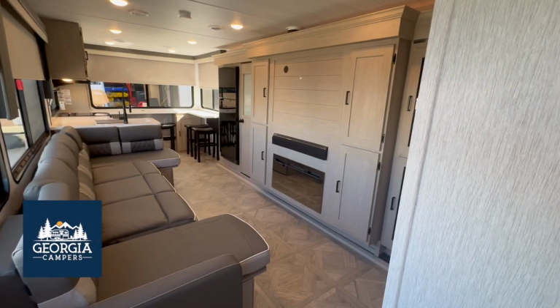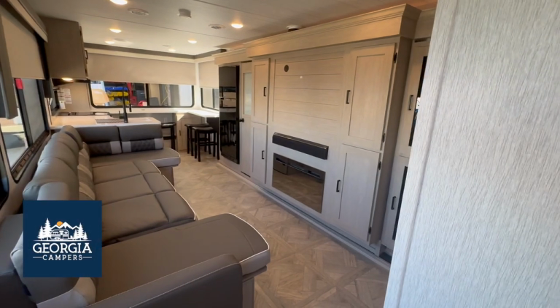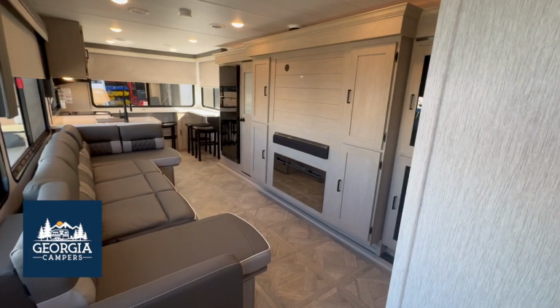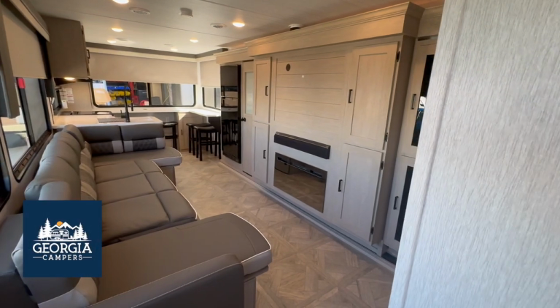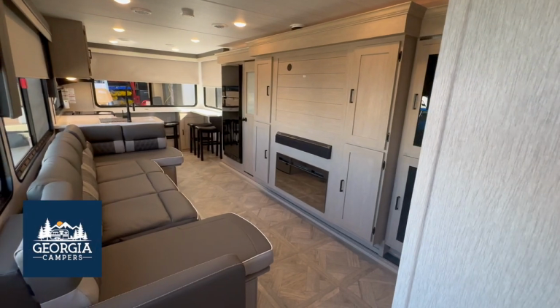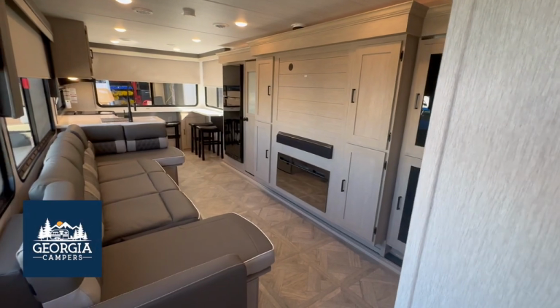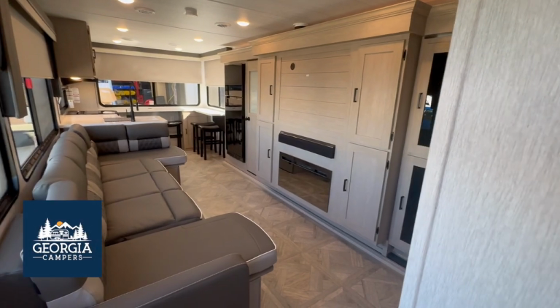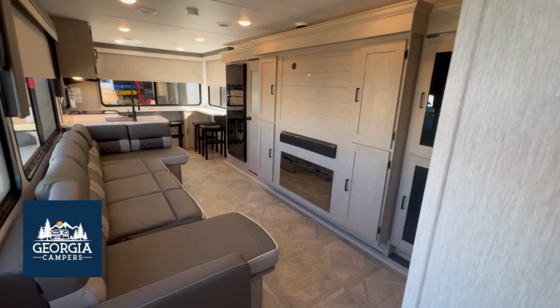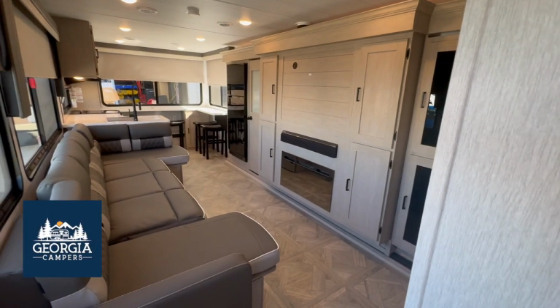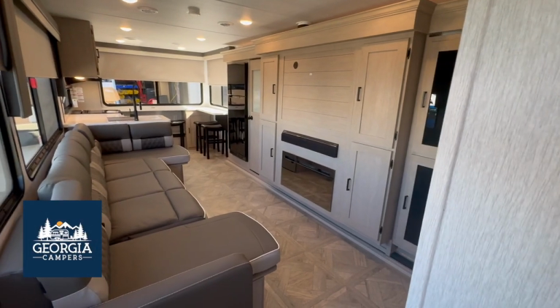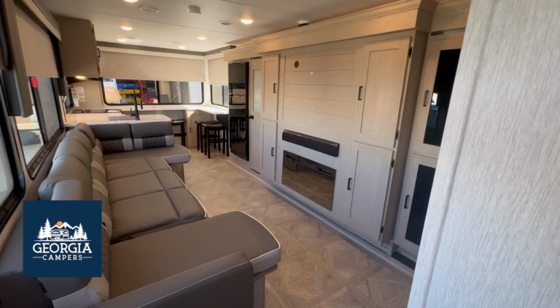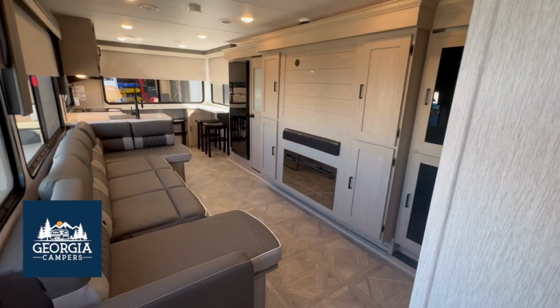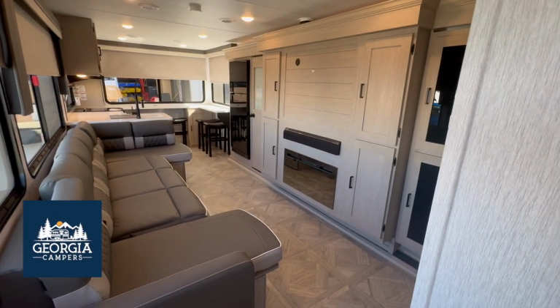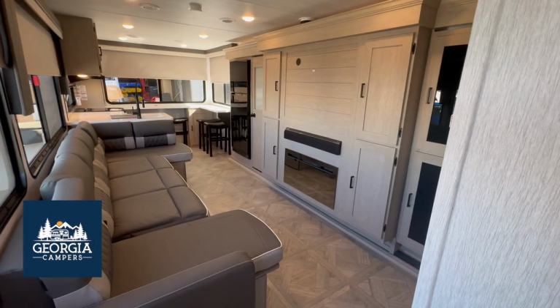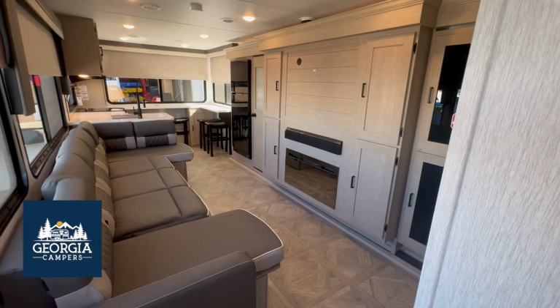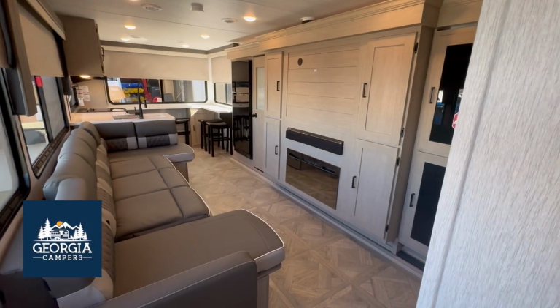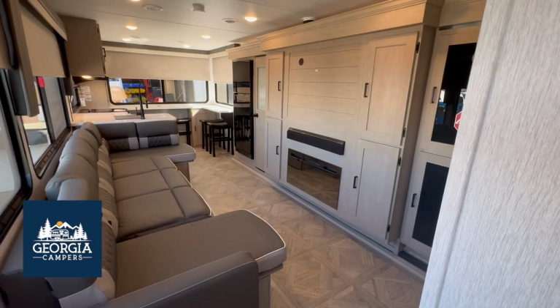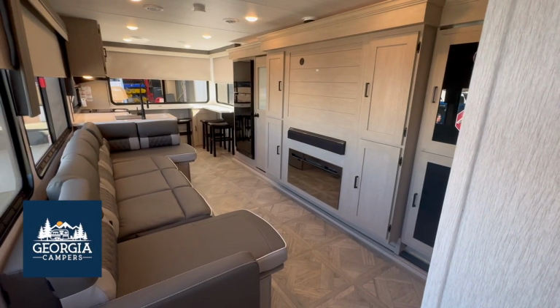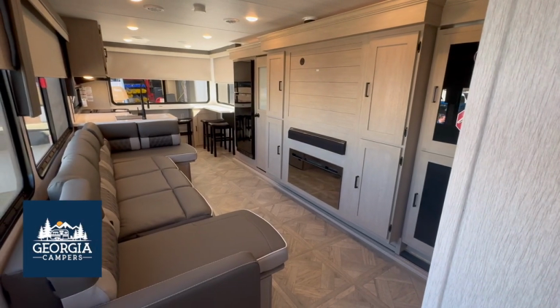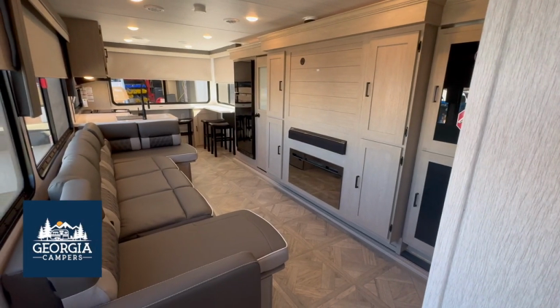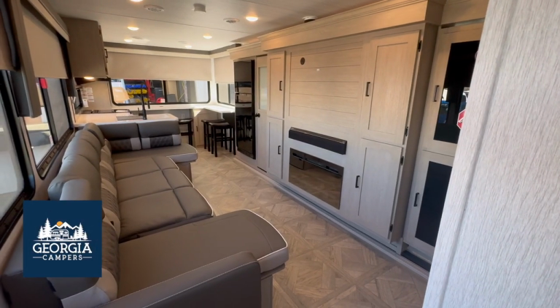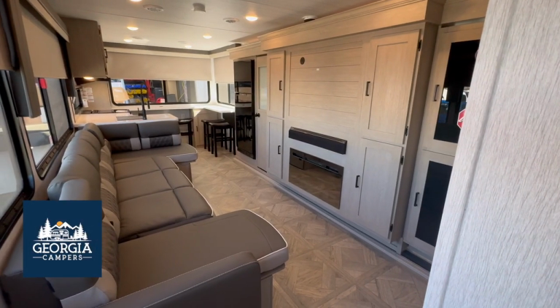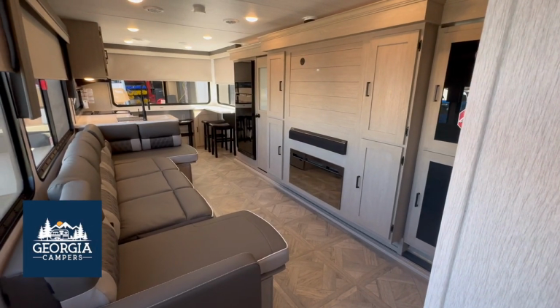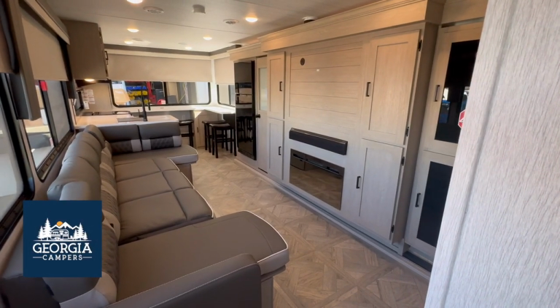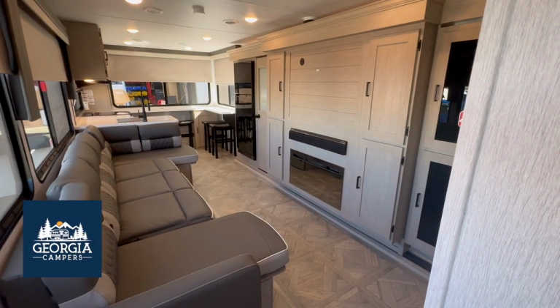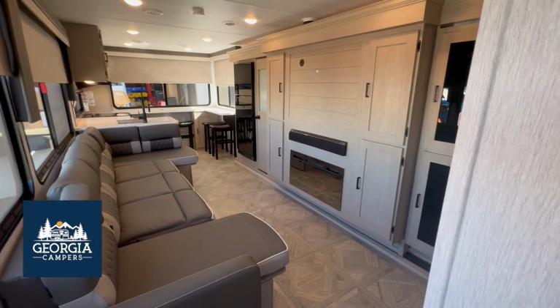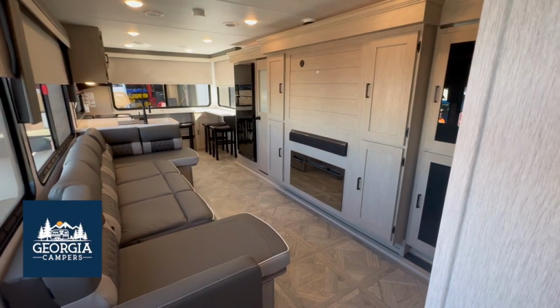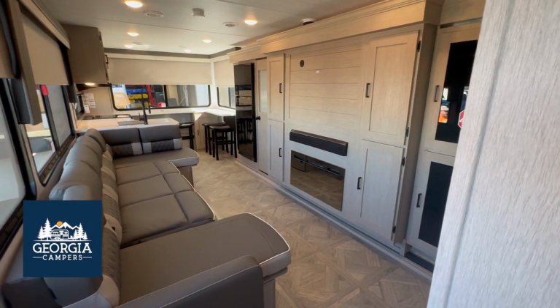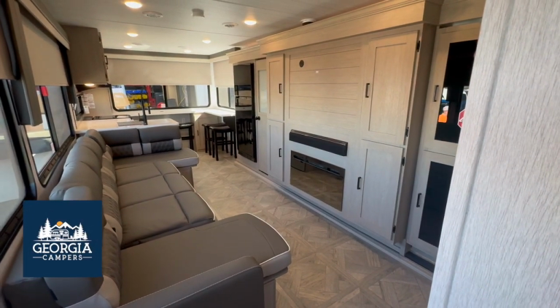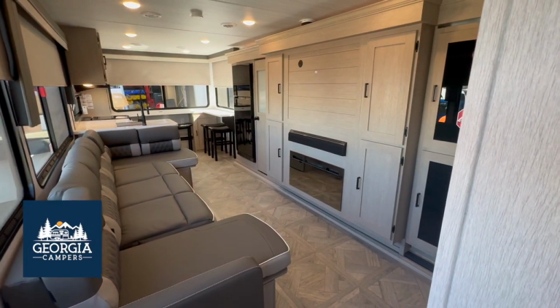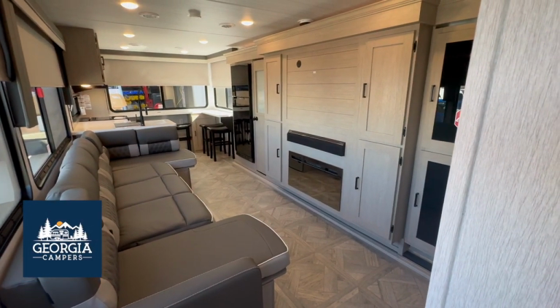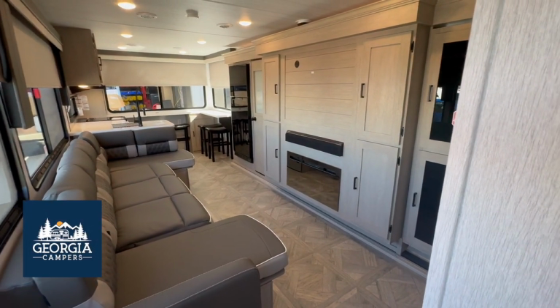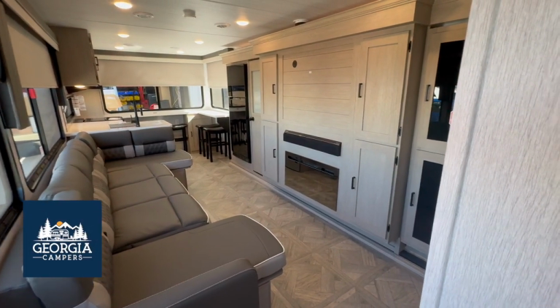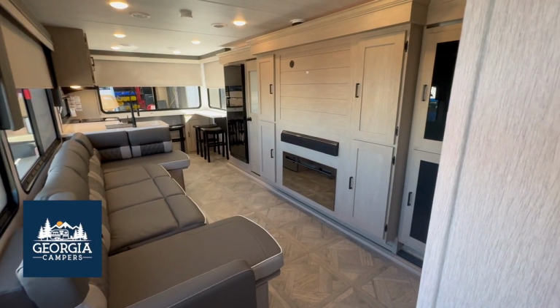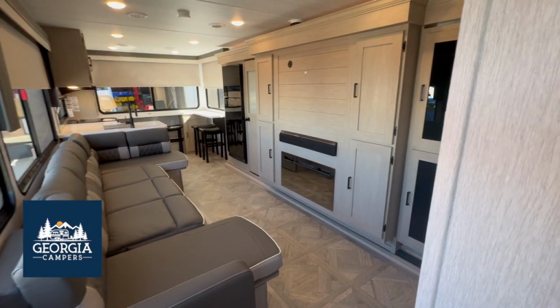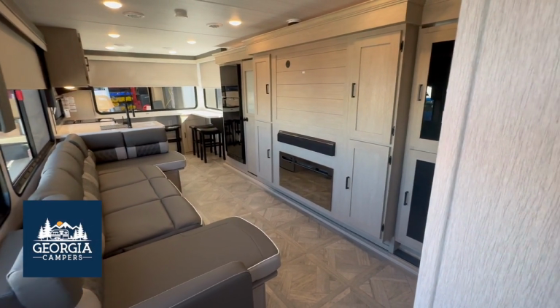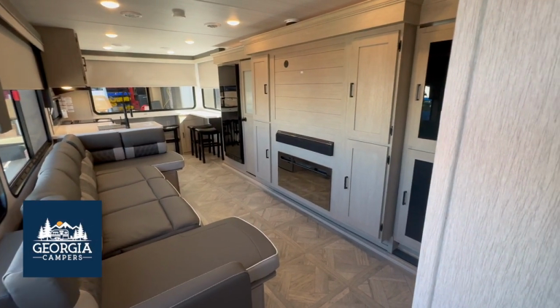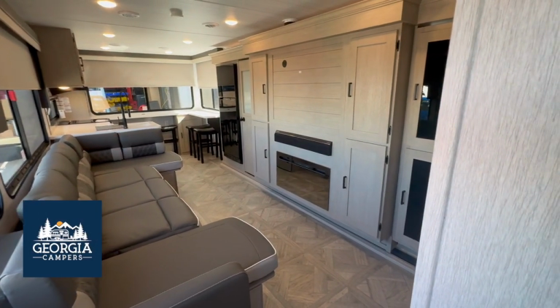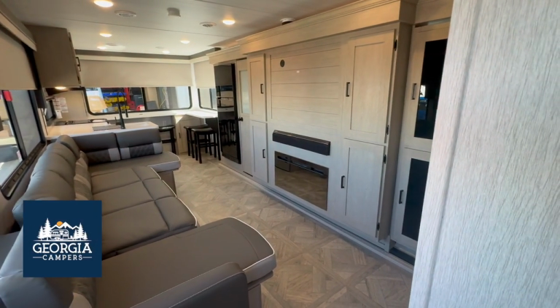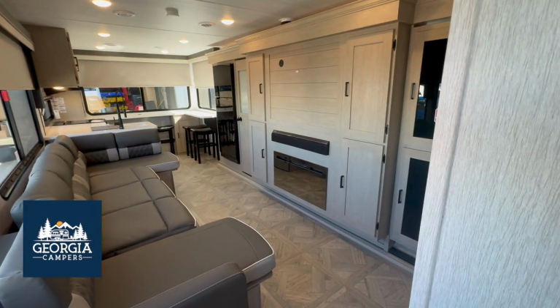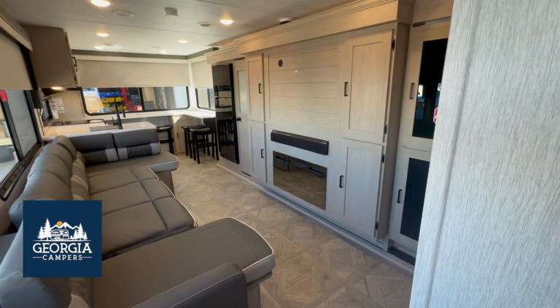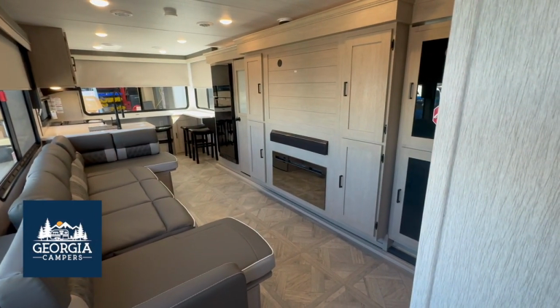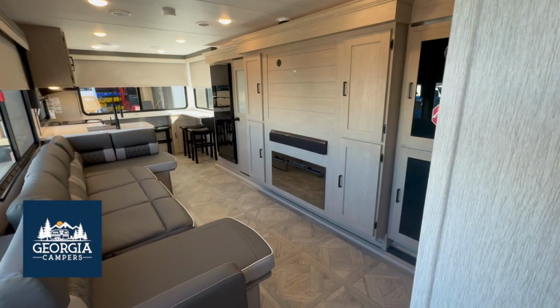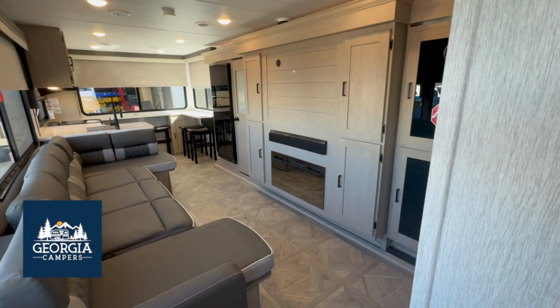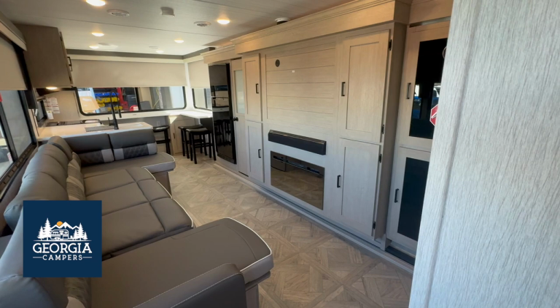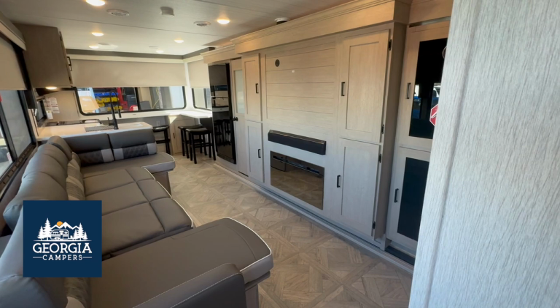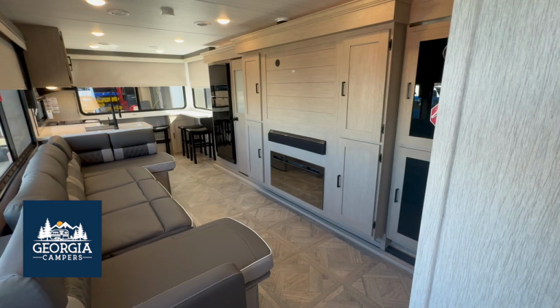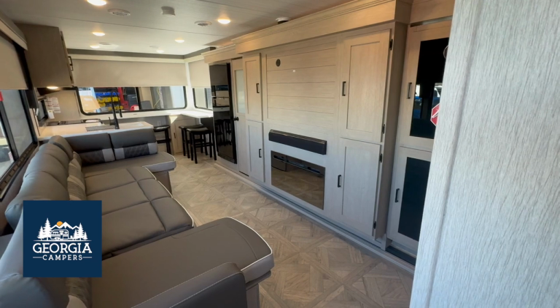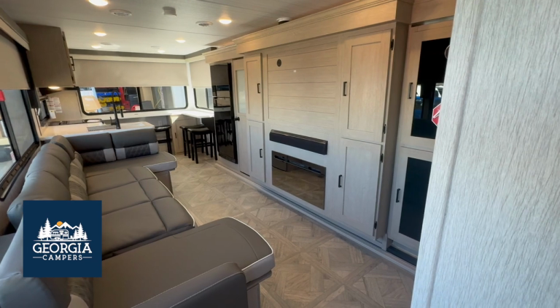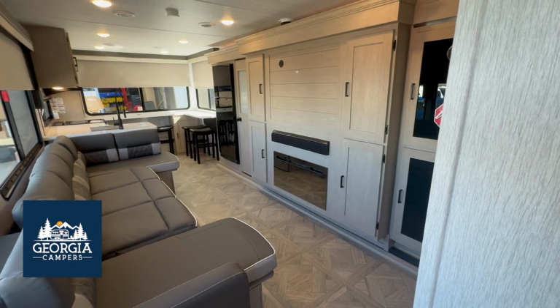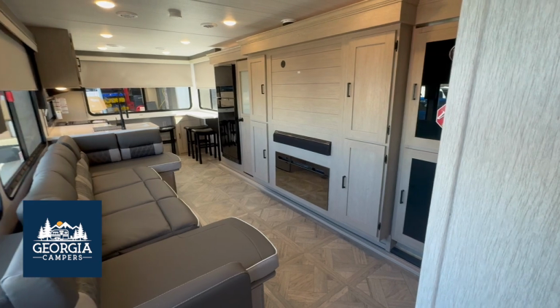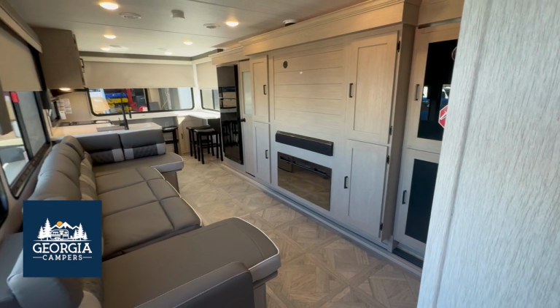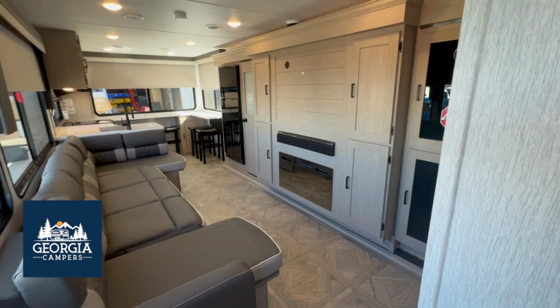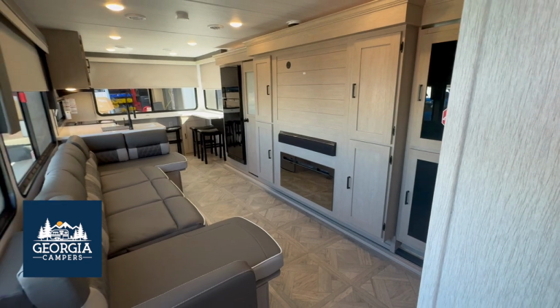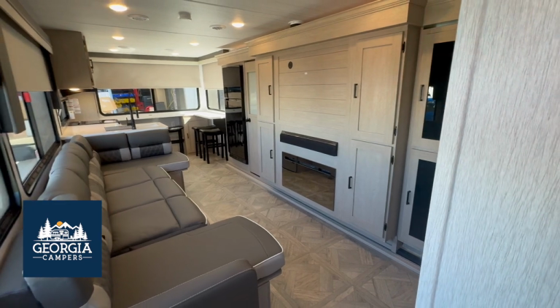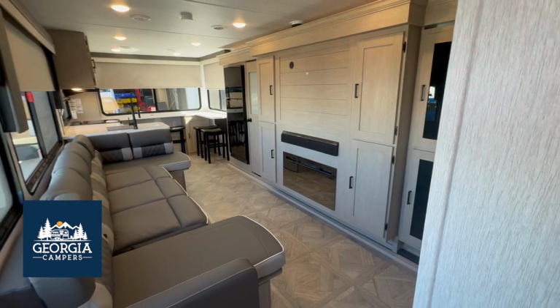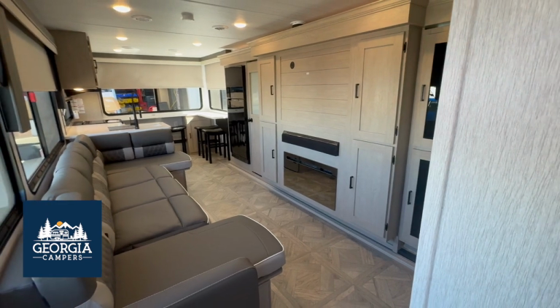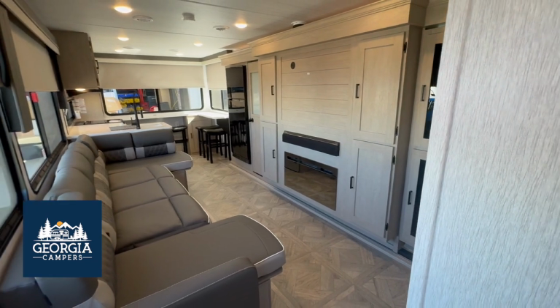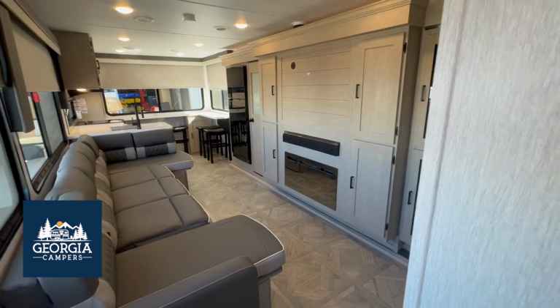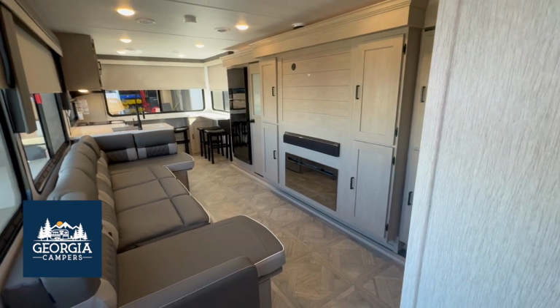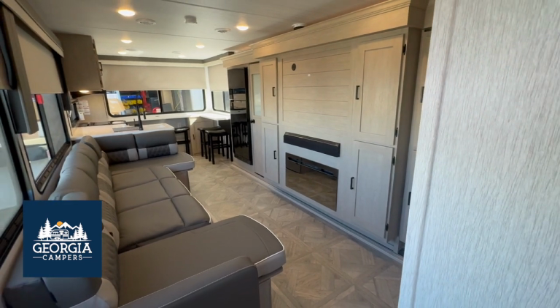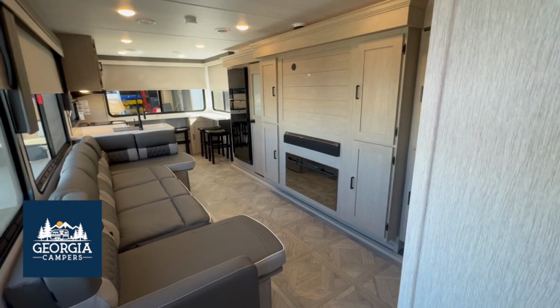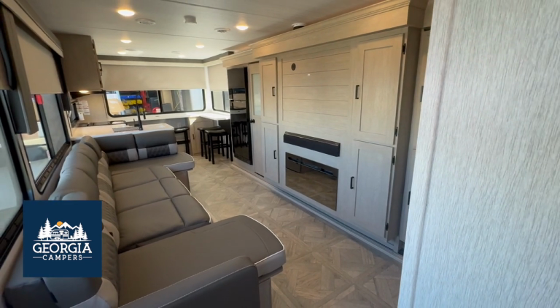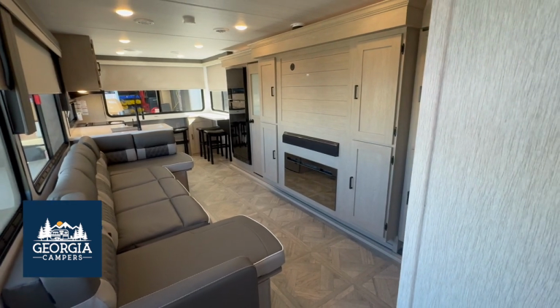Hey y'all, it's Ian at Georgia Campers and today I'm here to show you this 2024 Salem 29 View. Come on in!